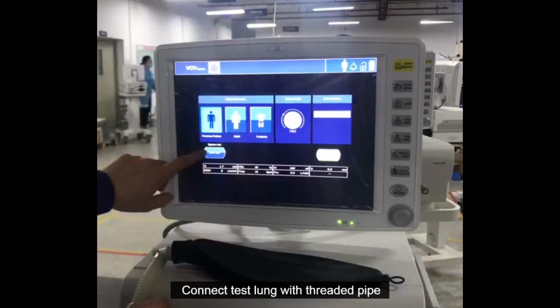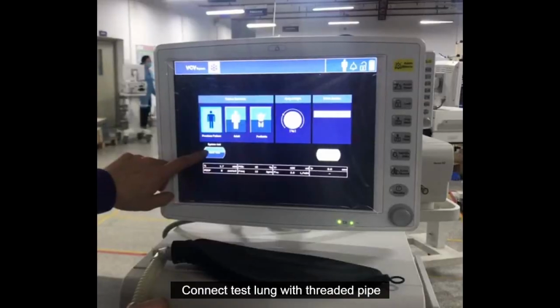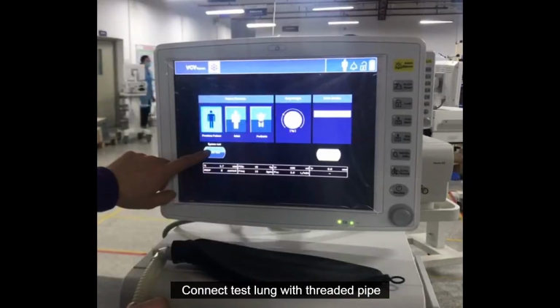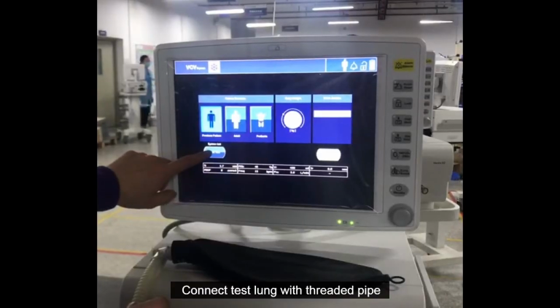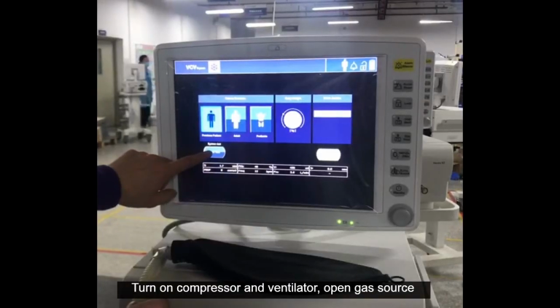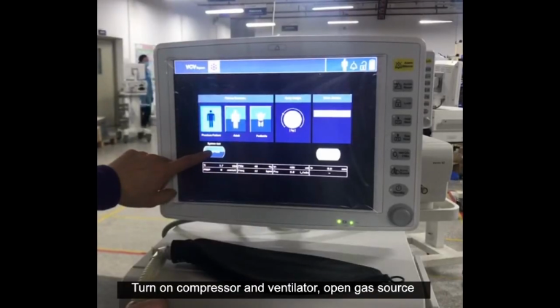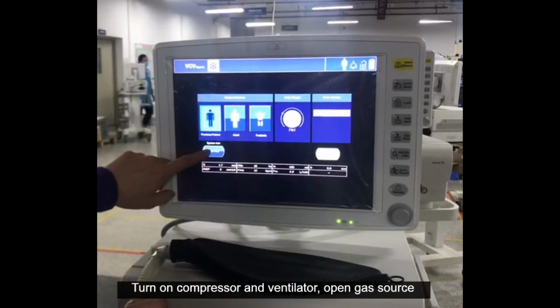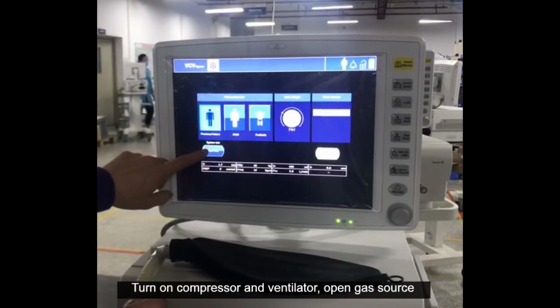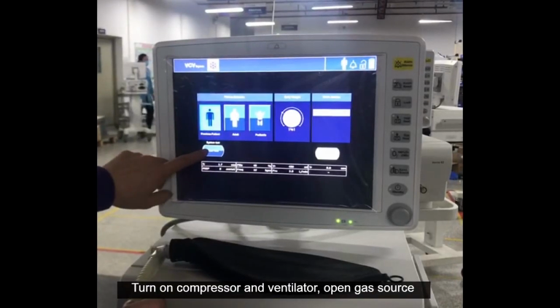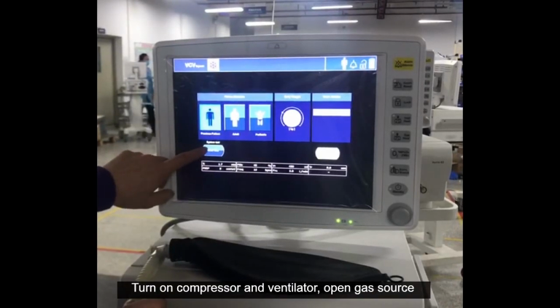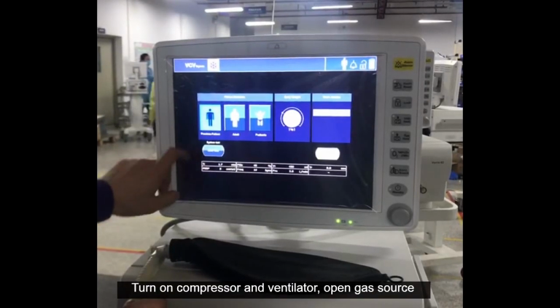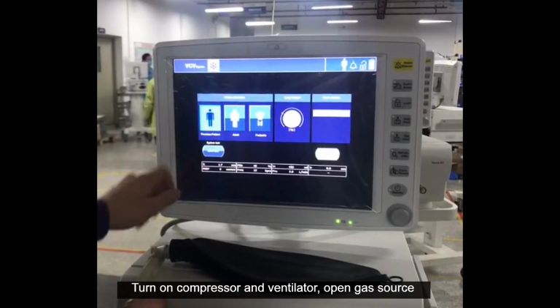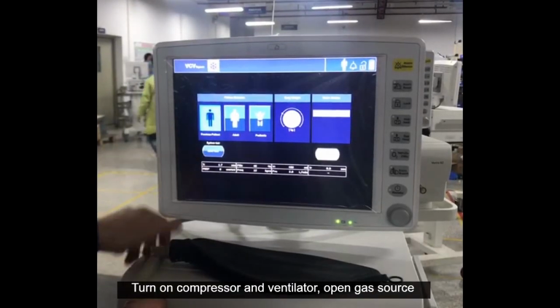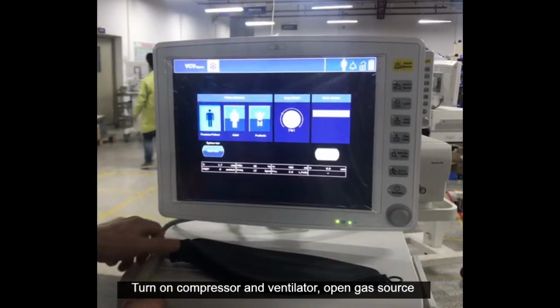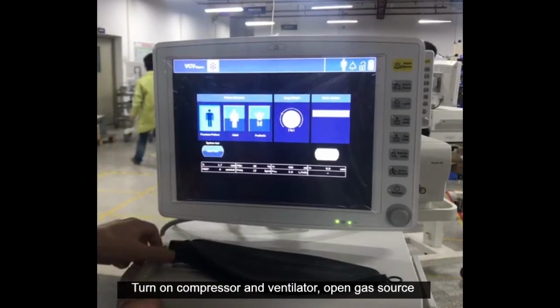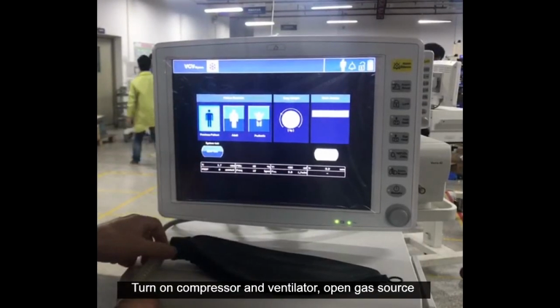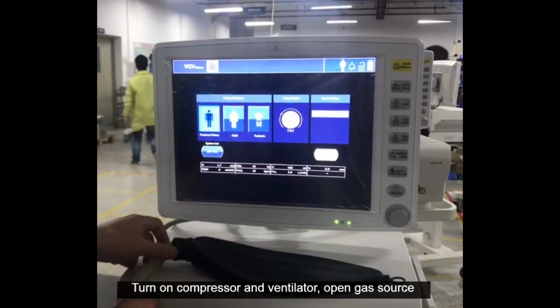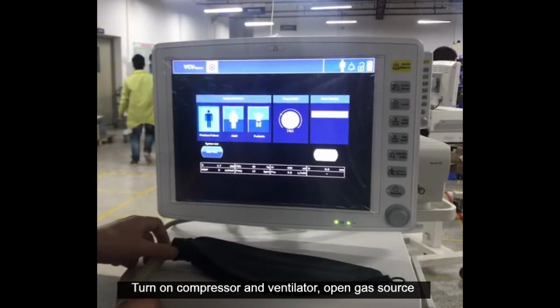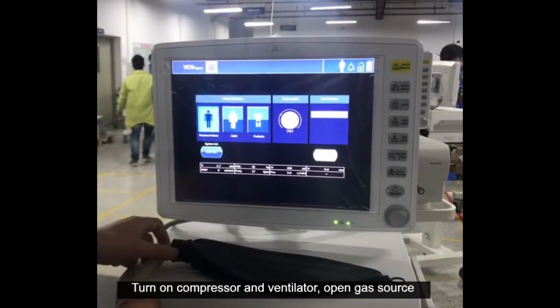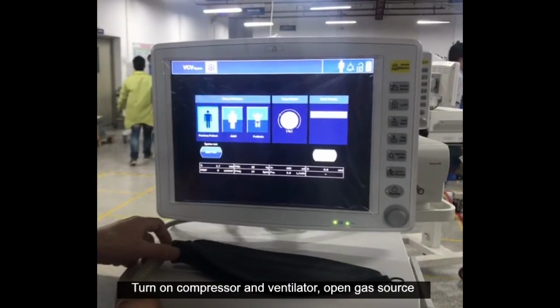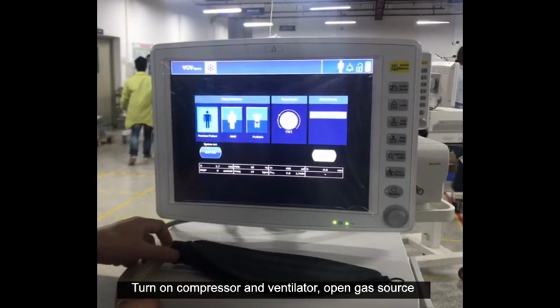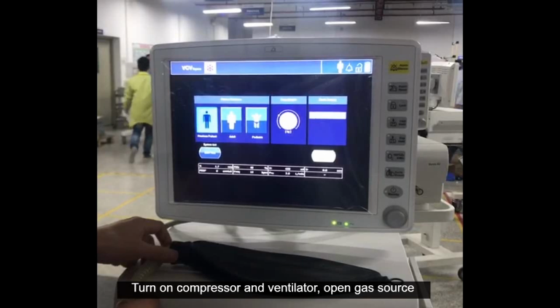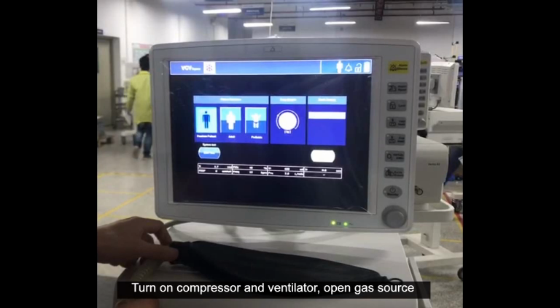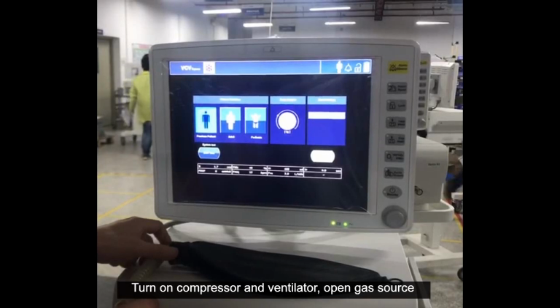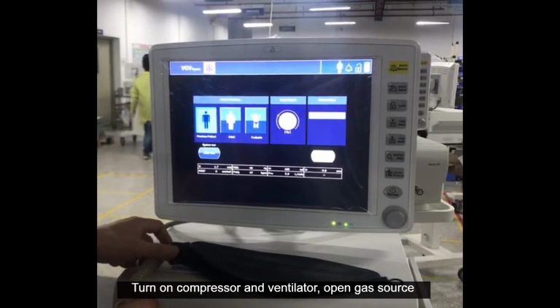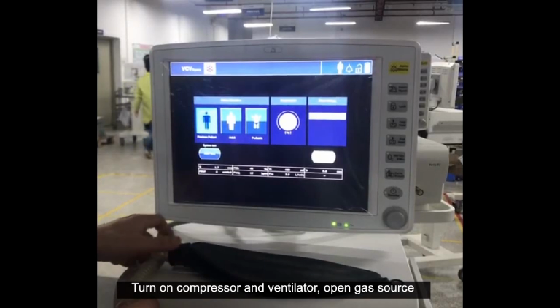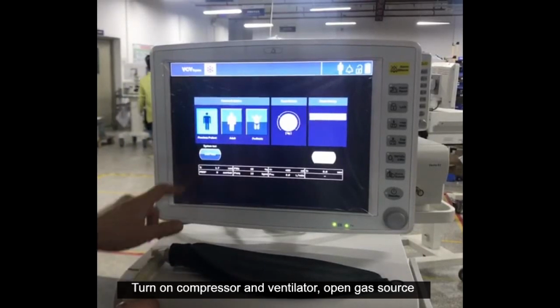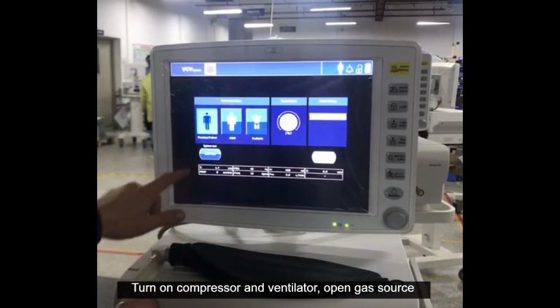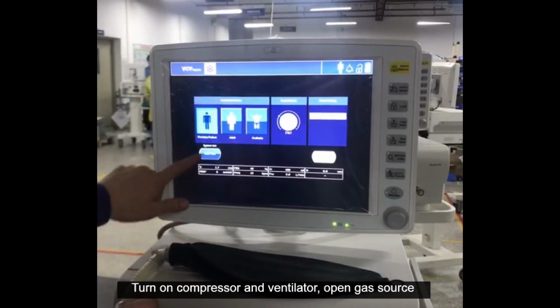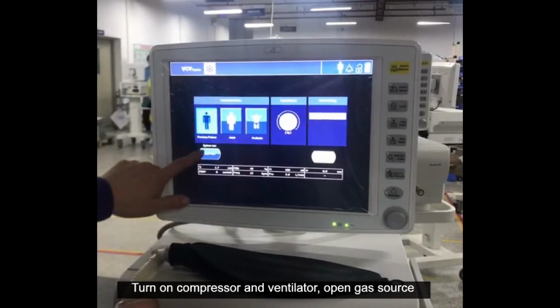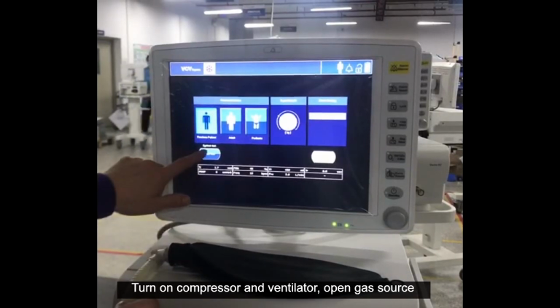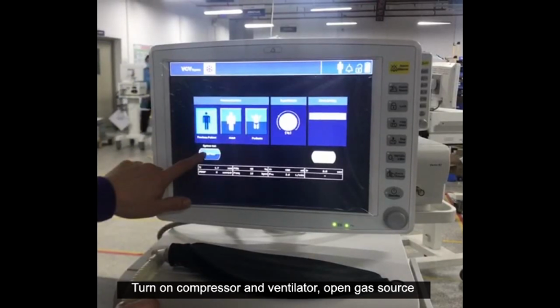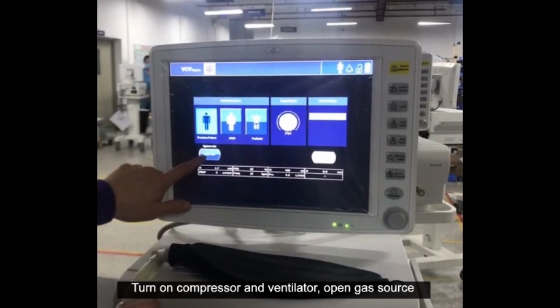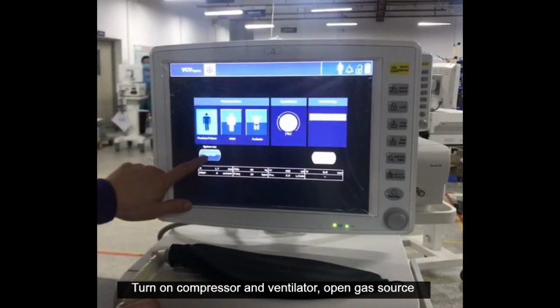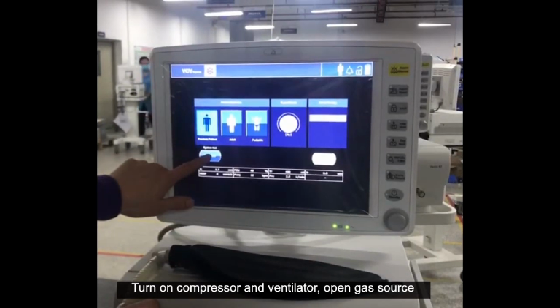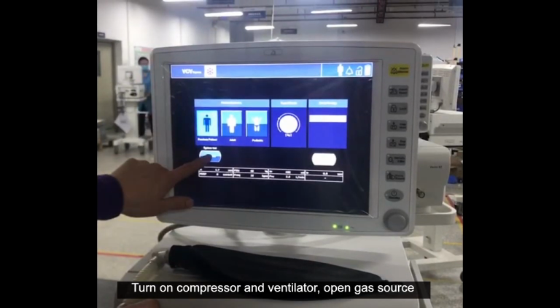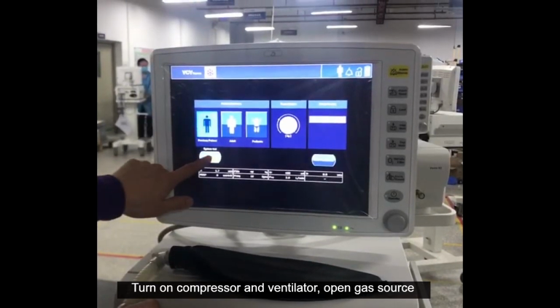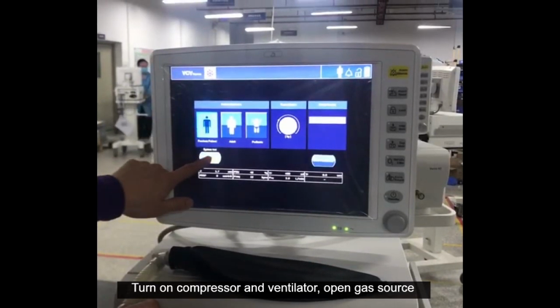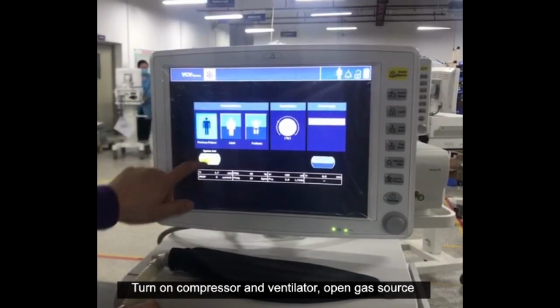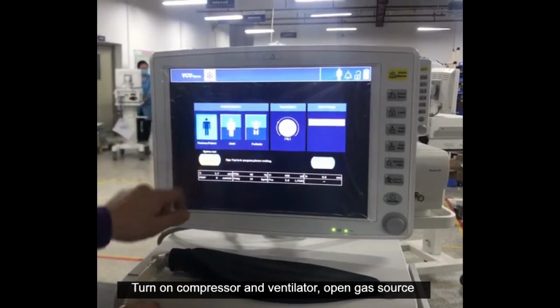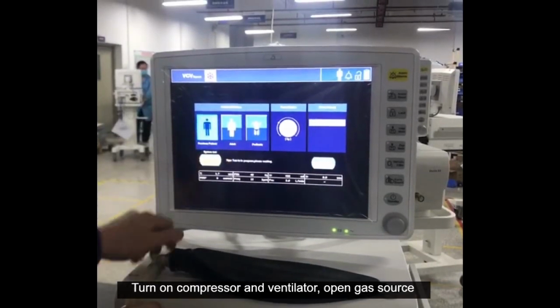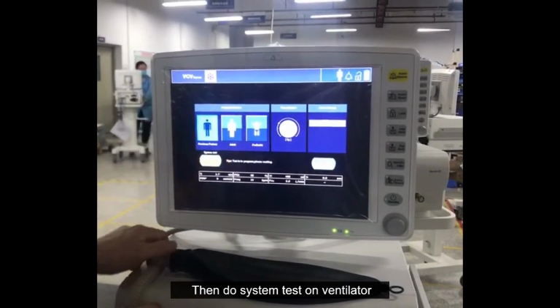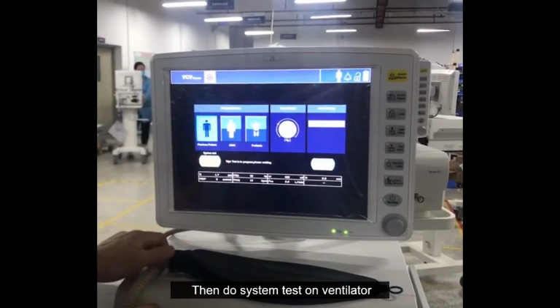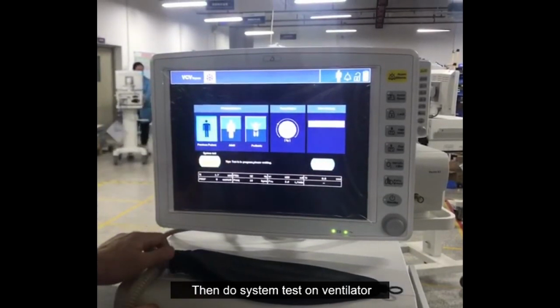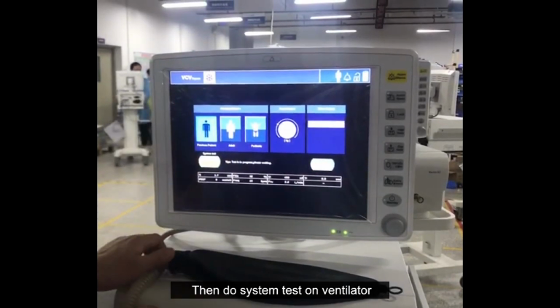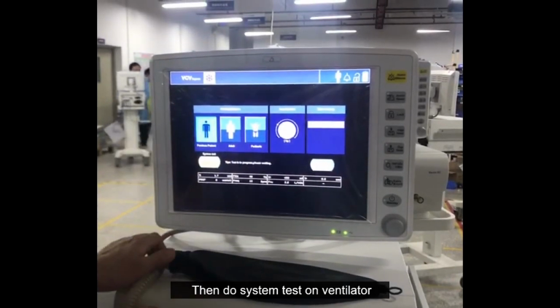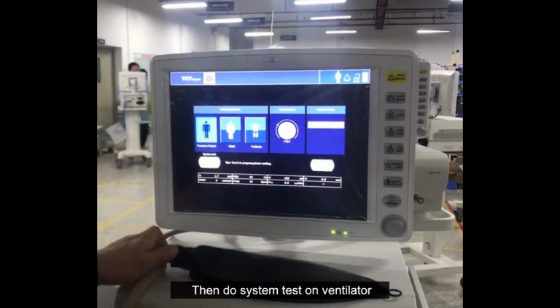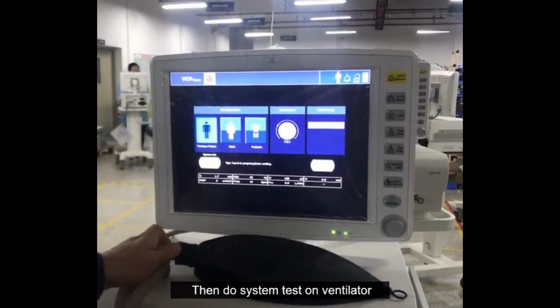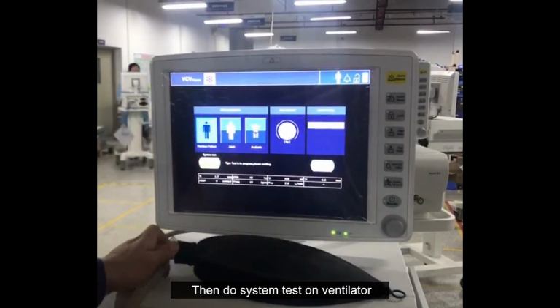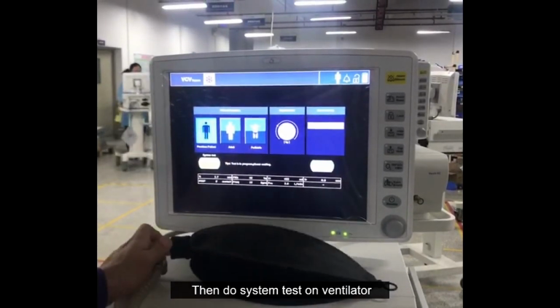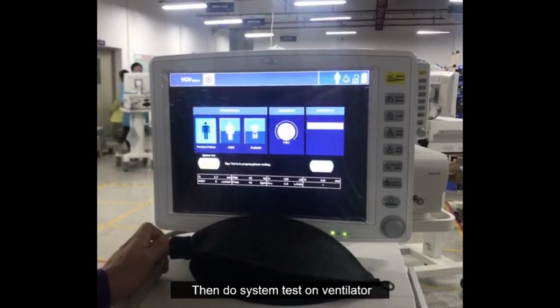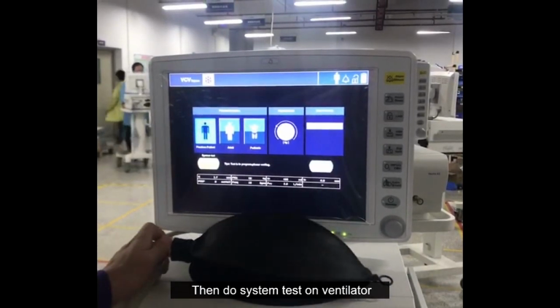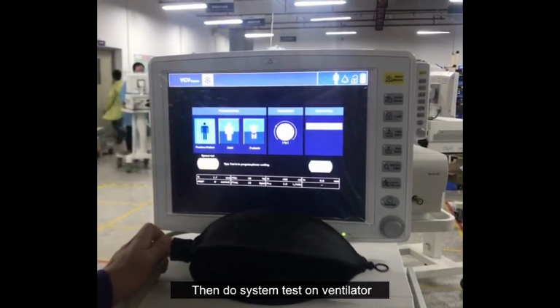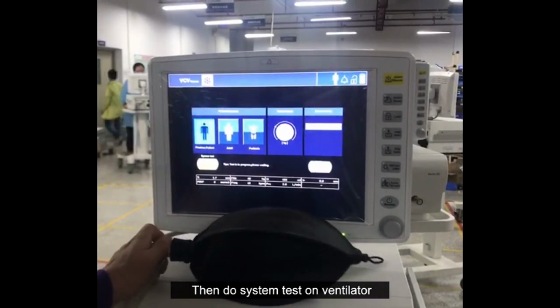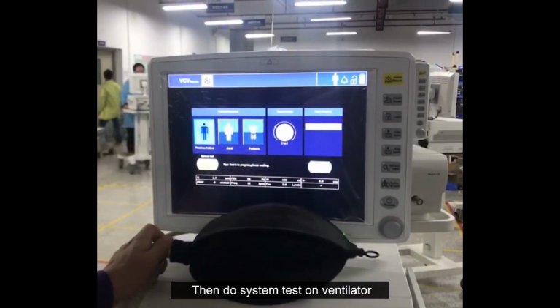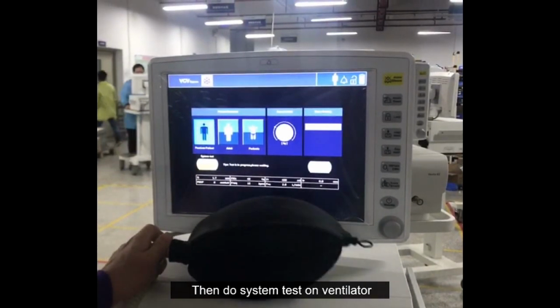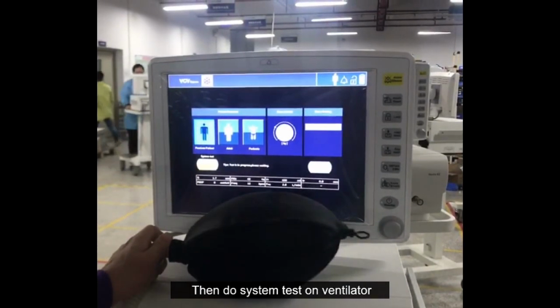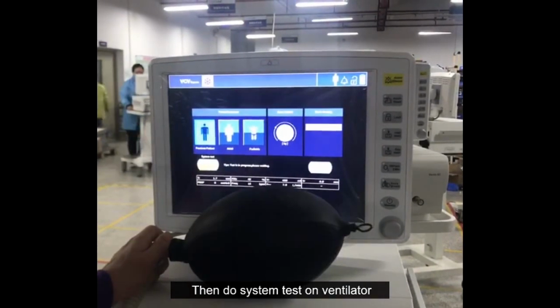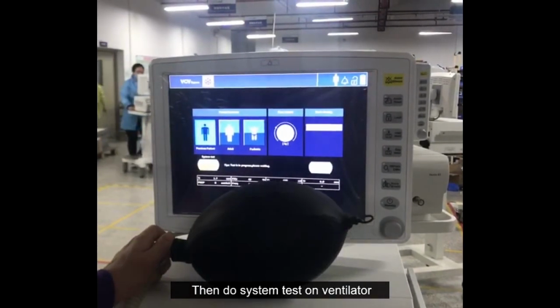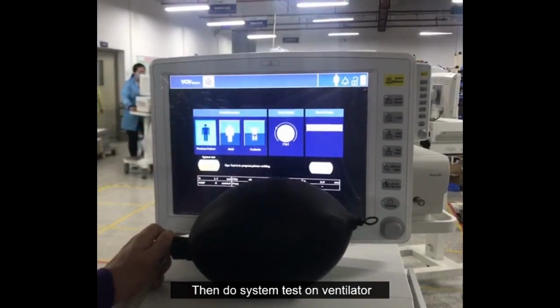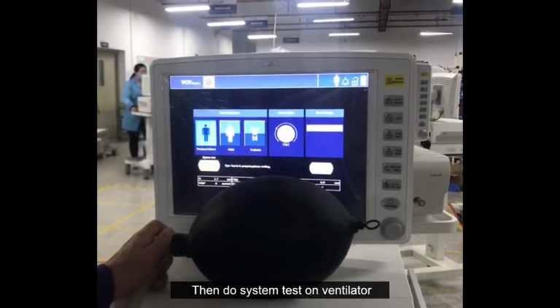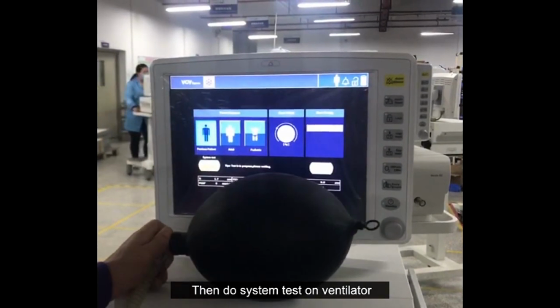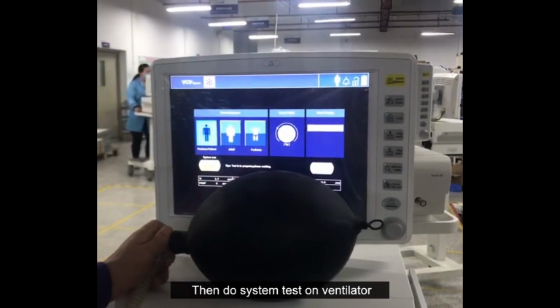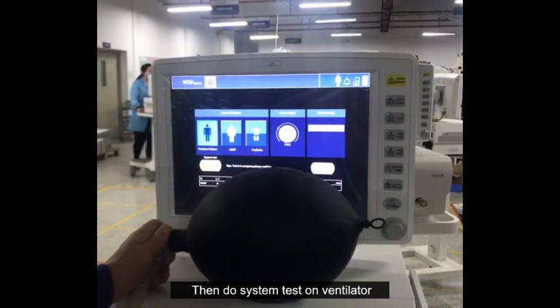Turn on the compressor and ventilator, open the gas source, then perform a system test on the ventilator.